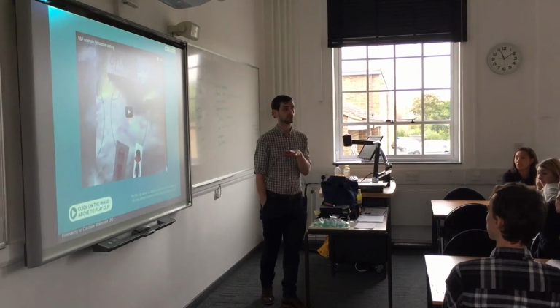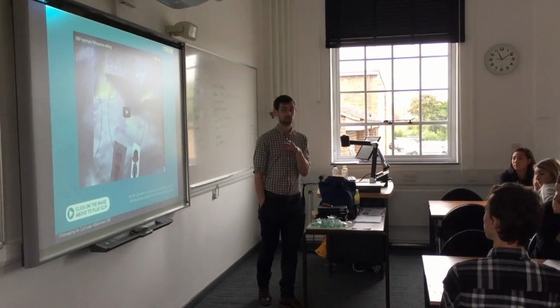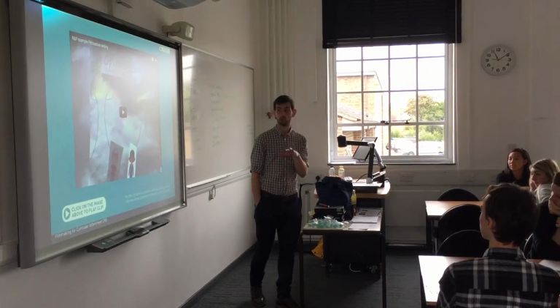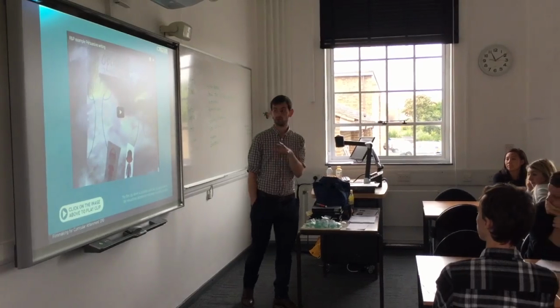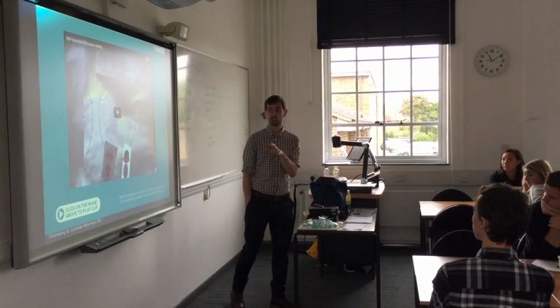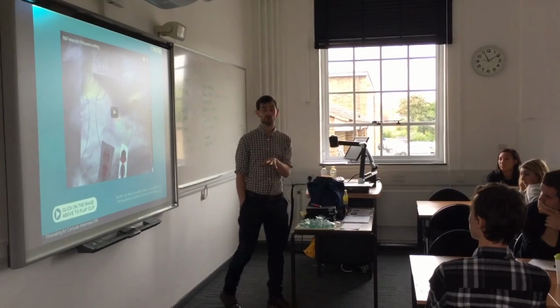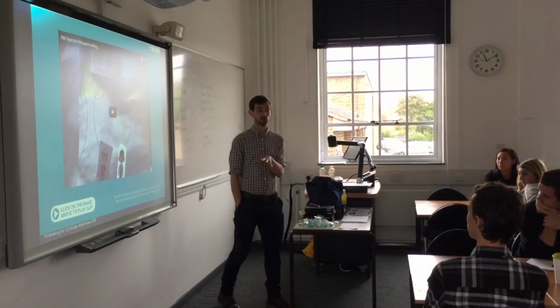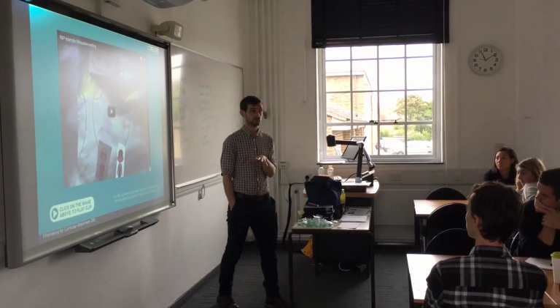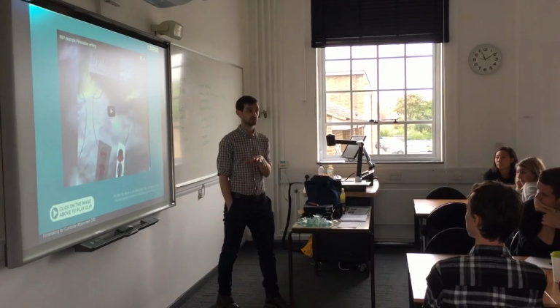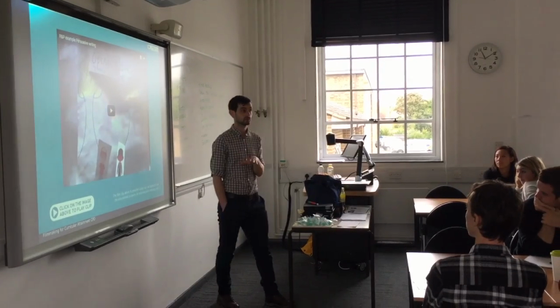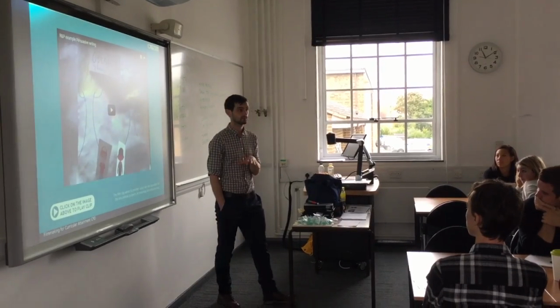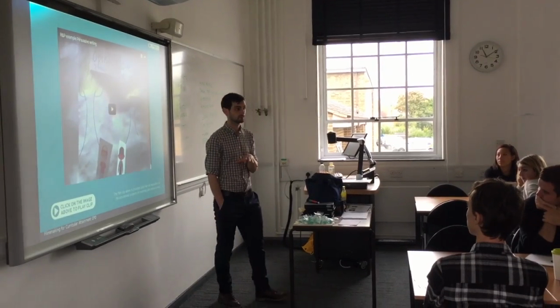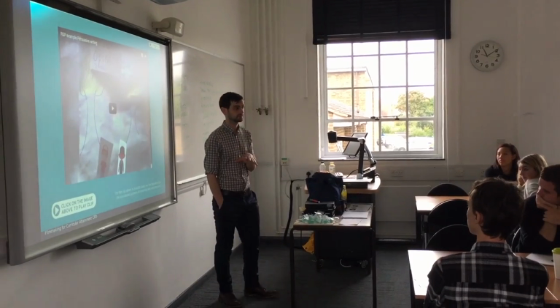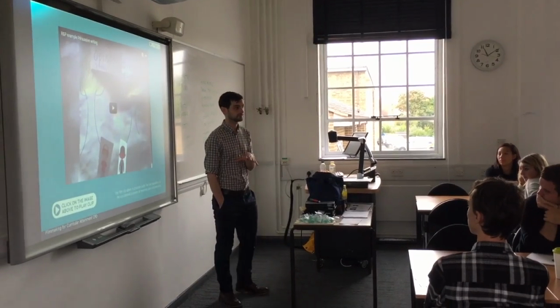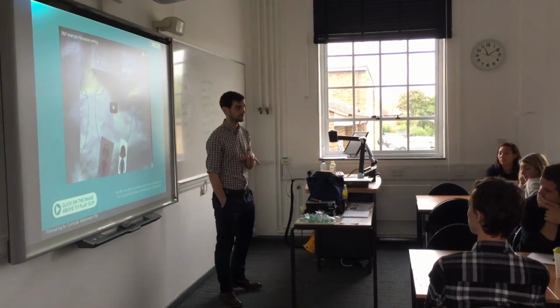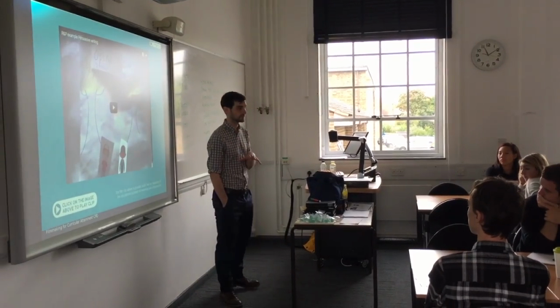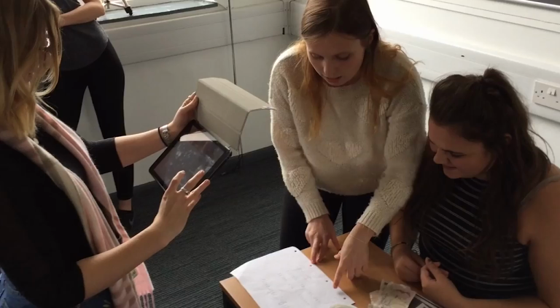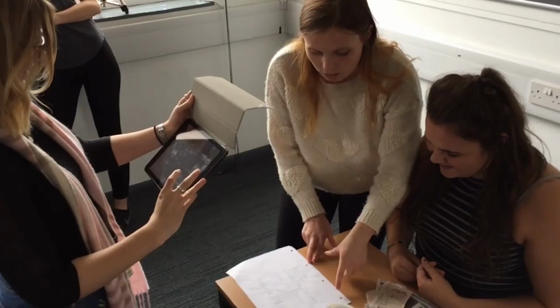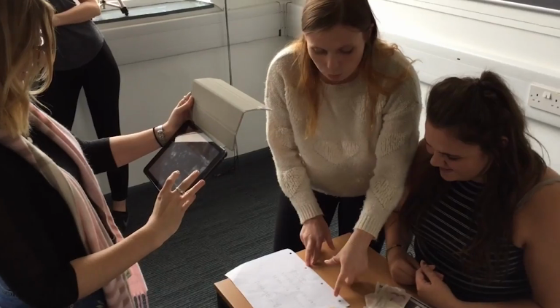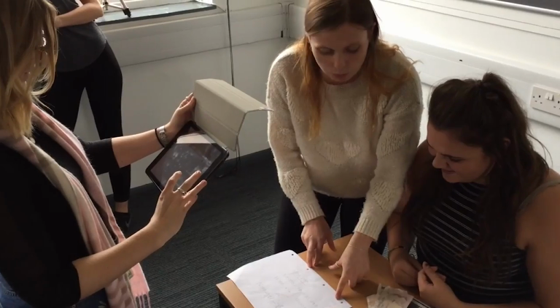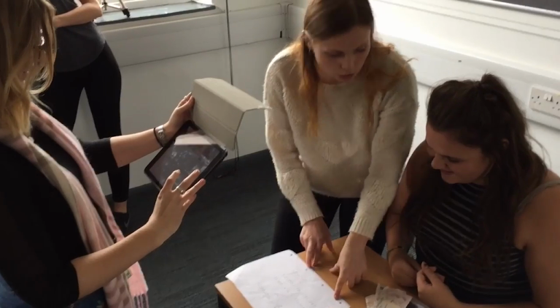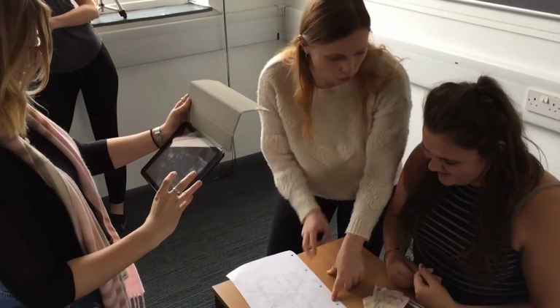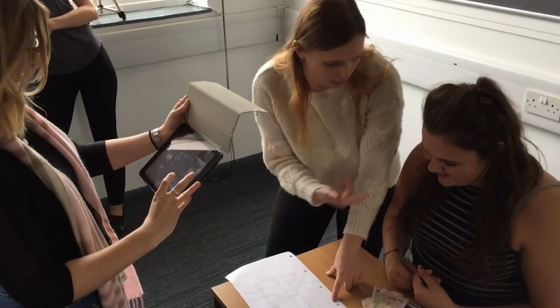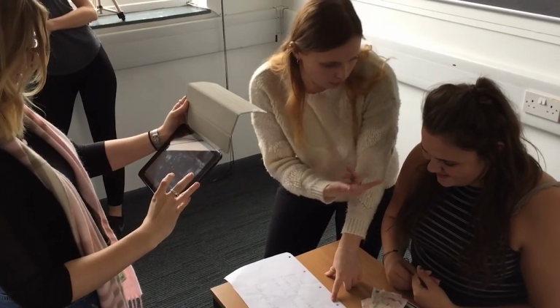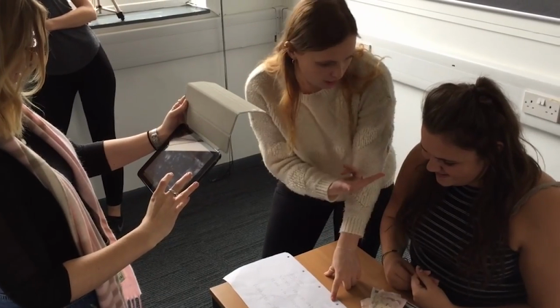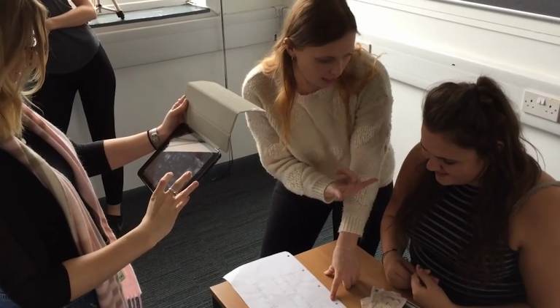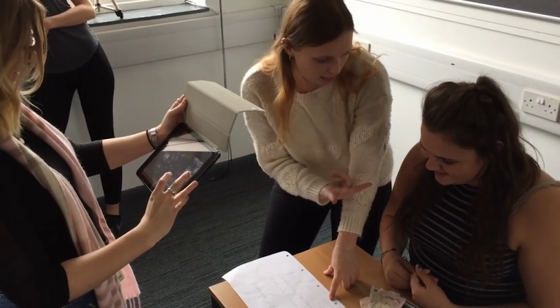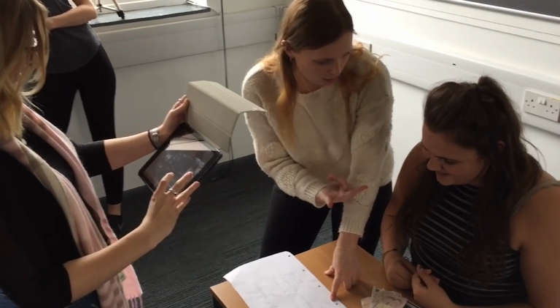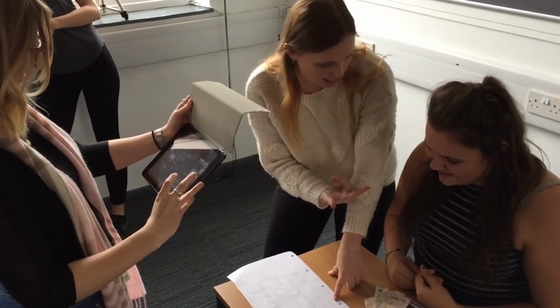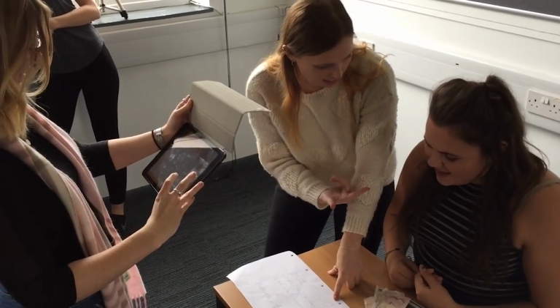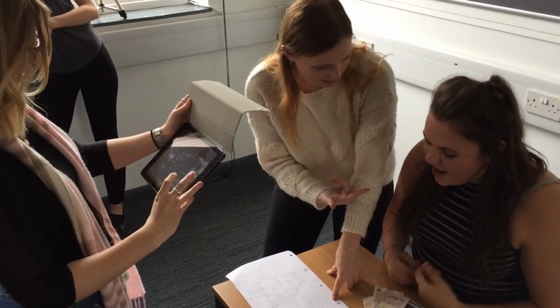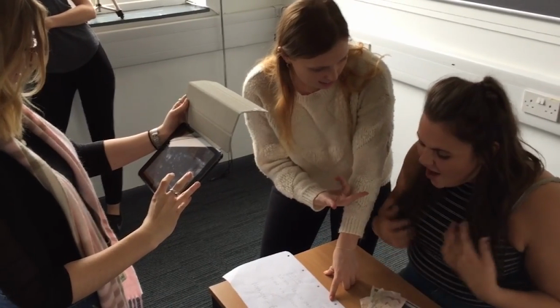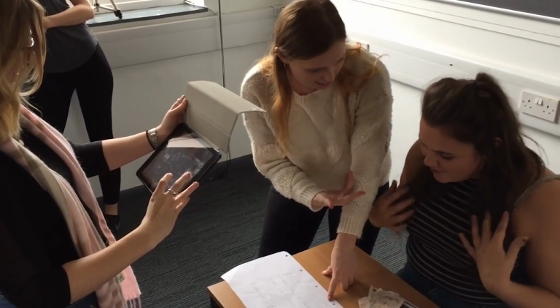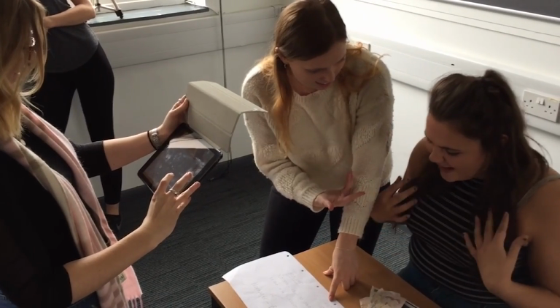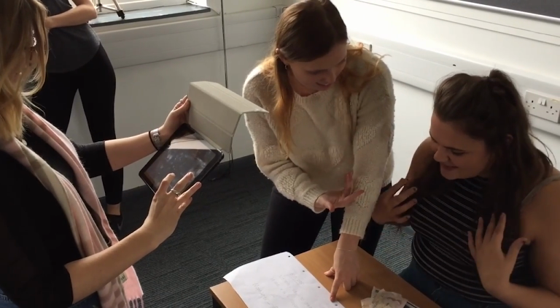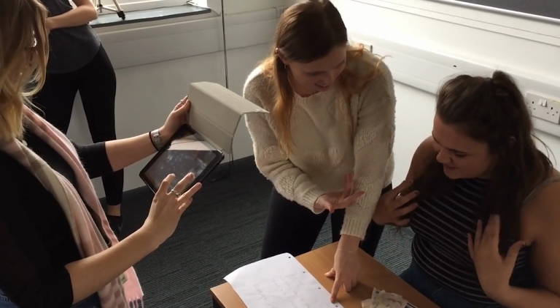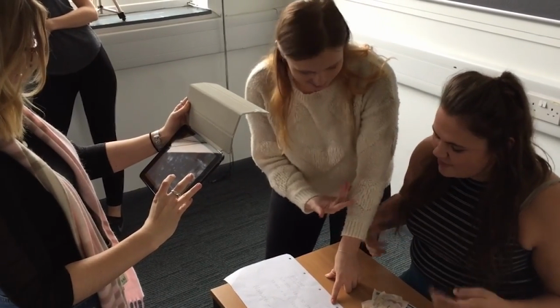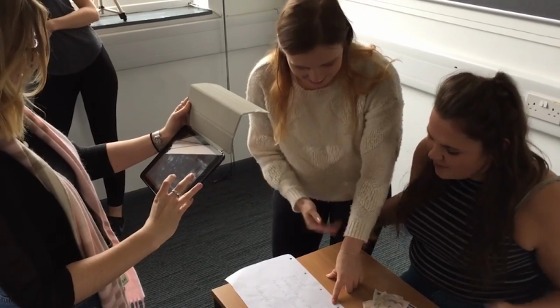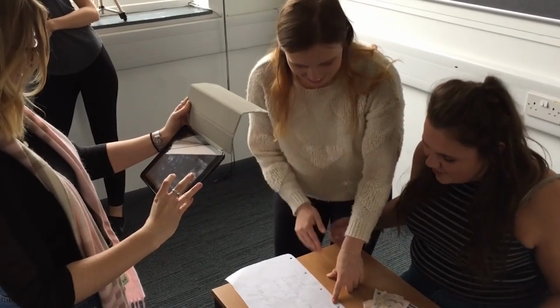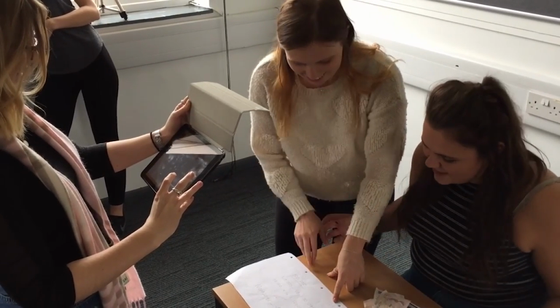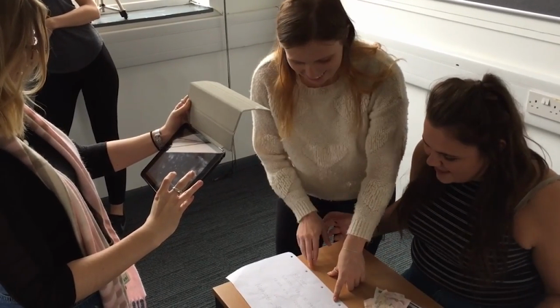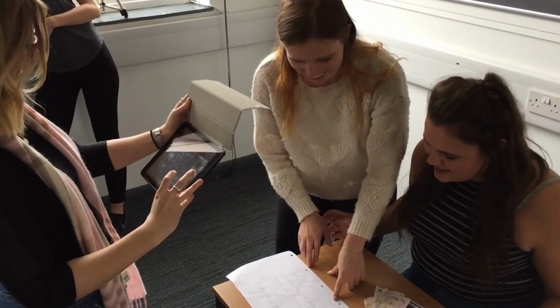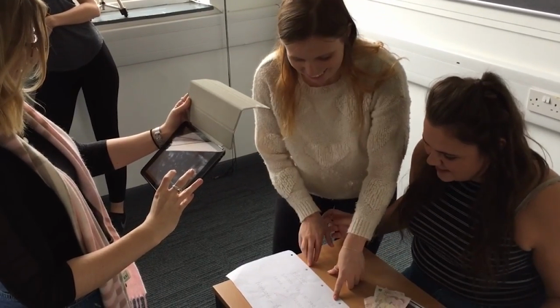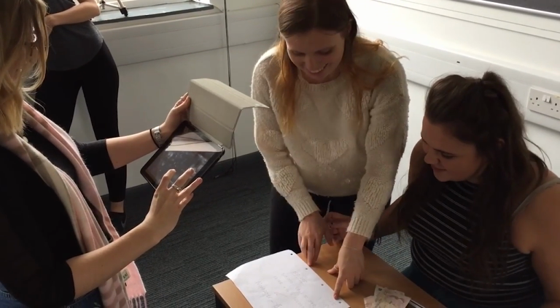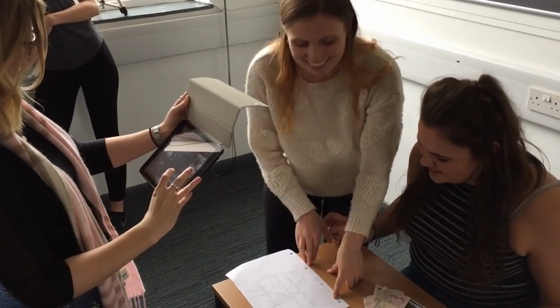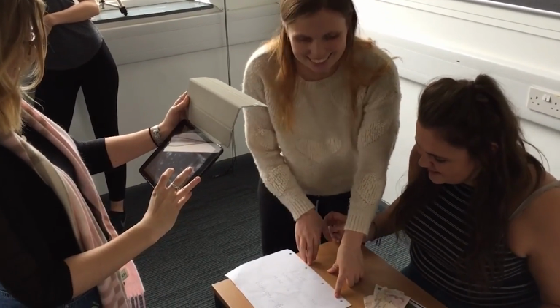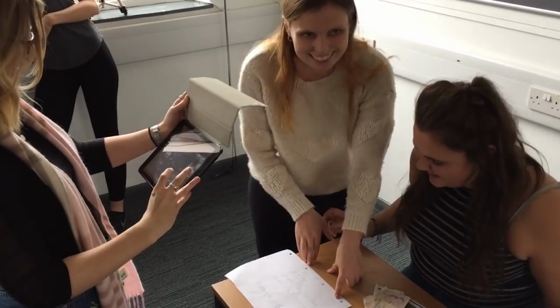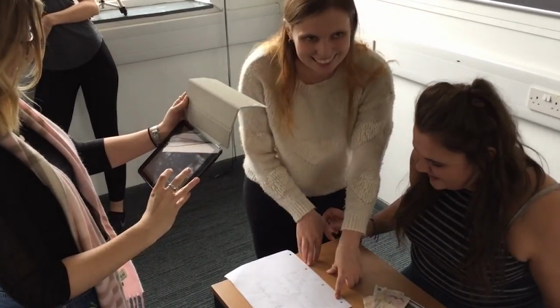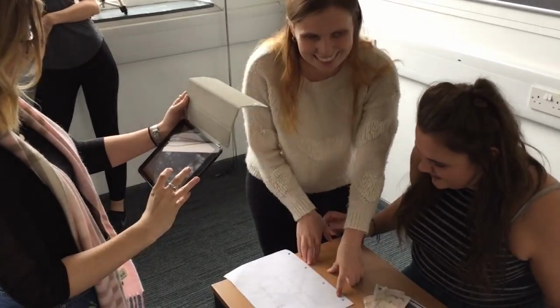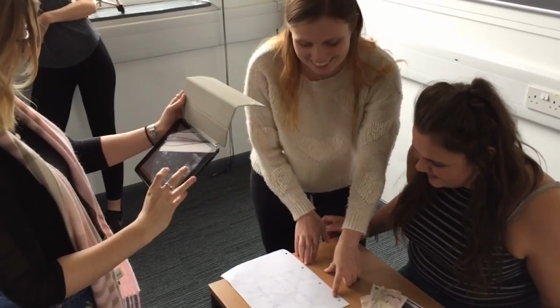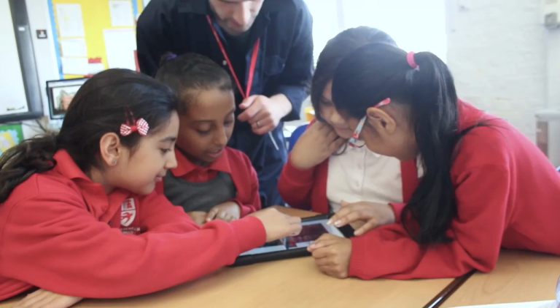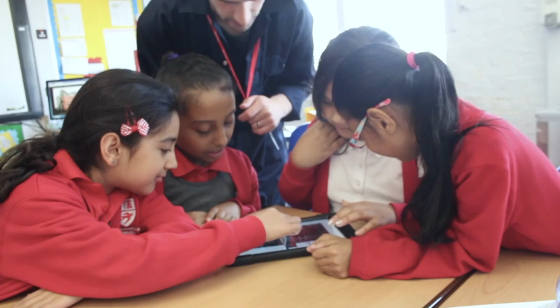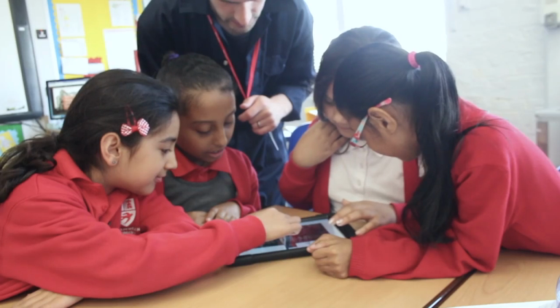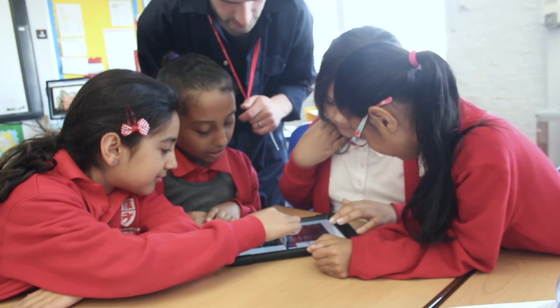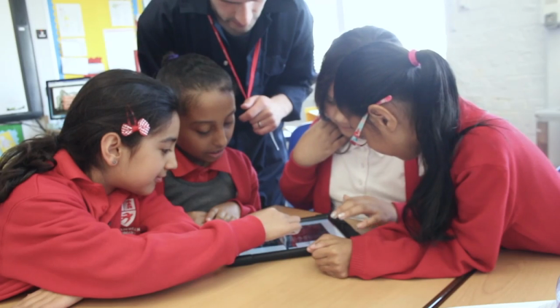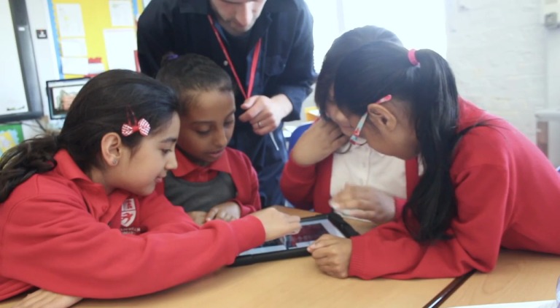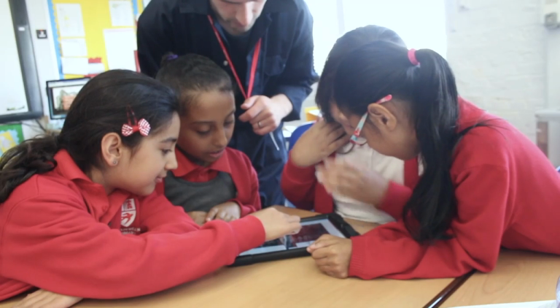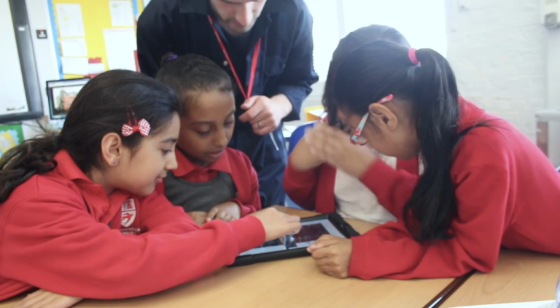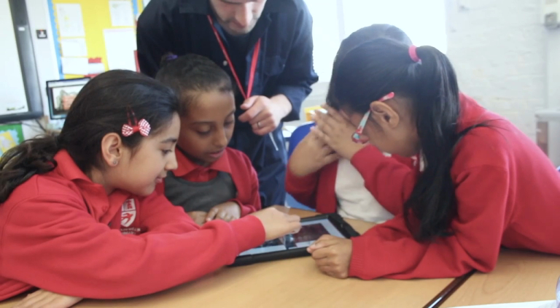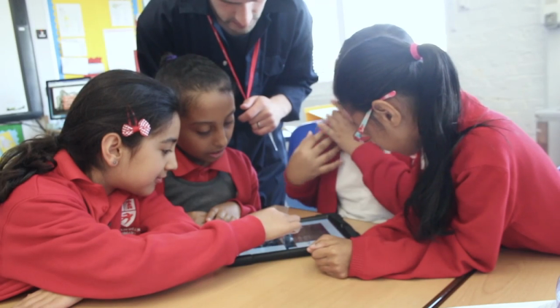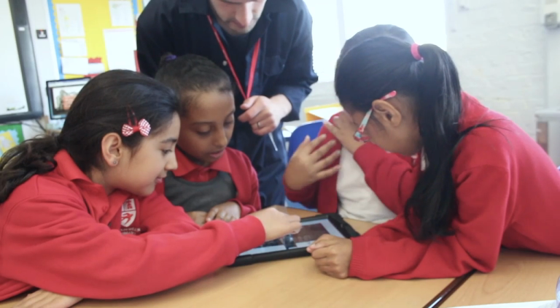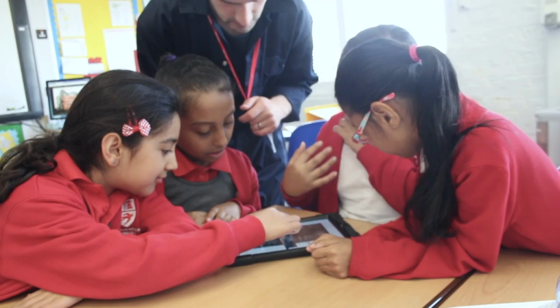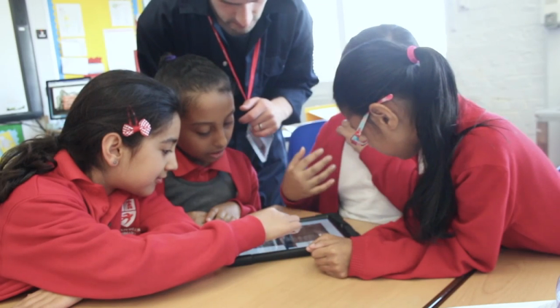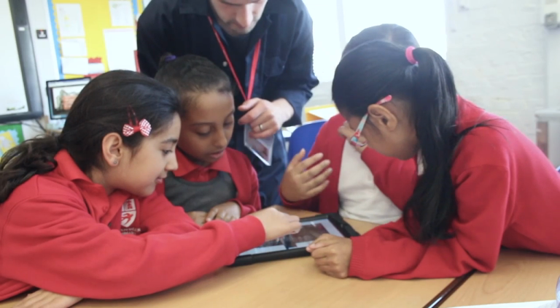A Tale Unfolds also carries out teacher training and class workshops on how to effectively use simple technology in the classroom.